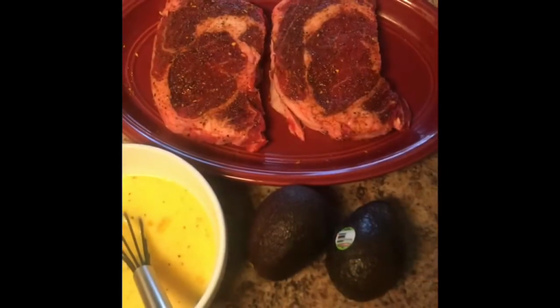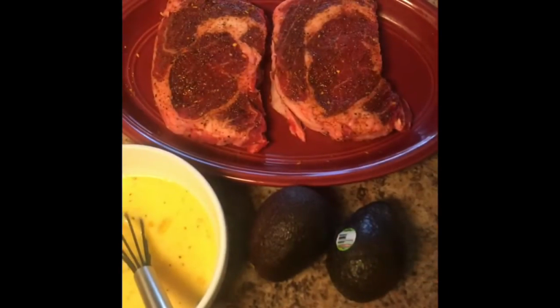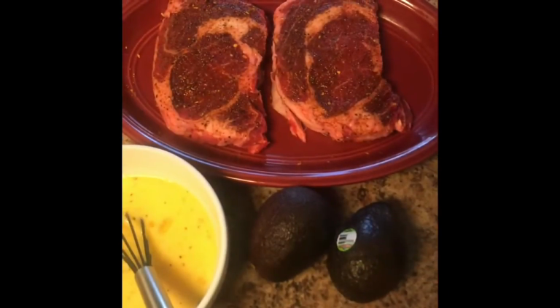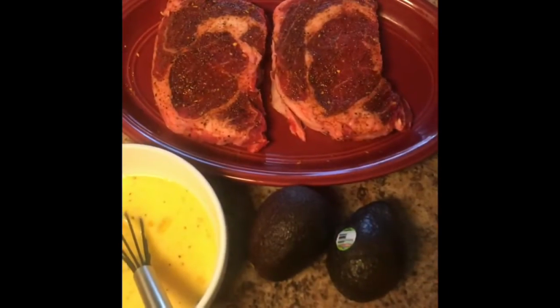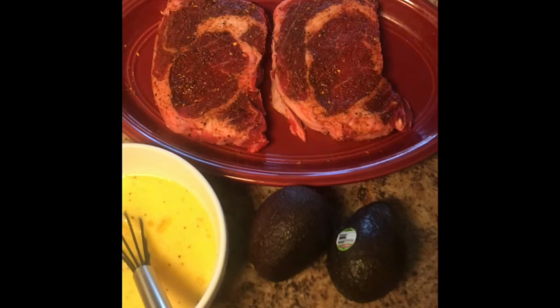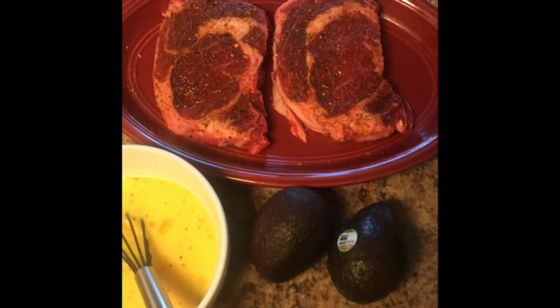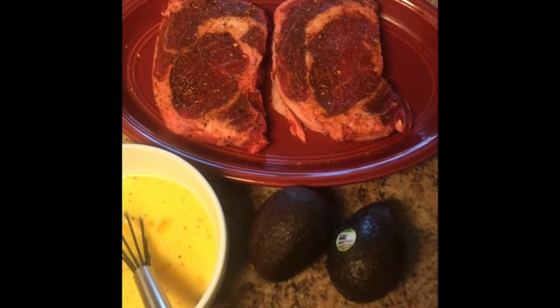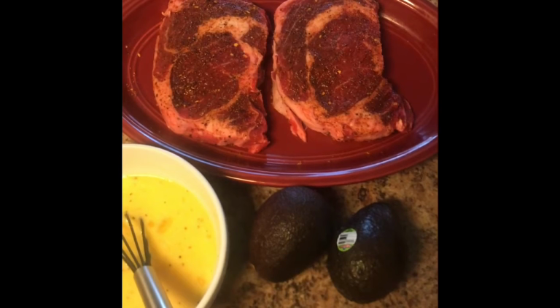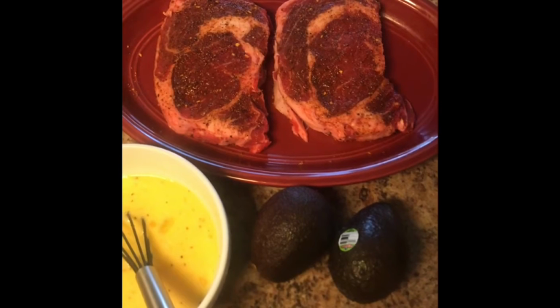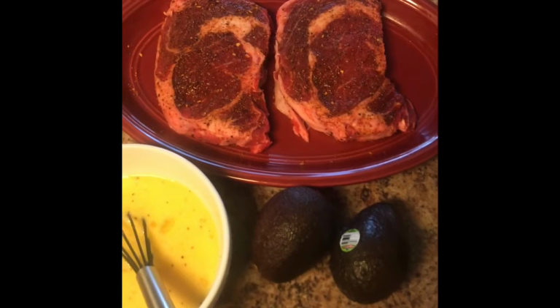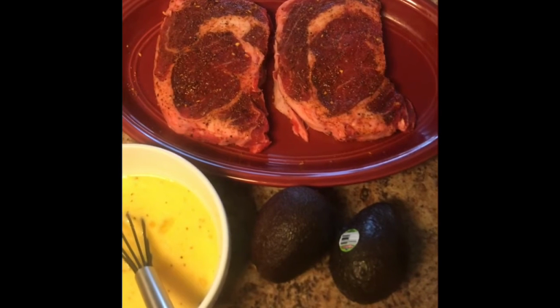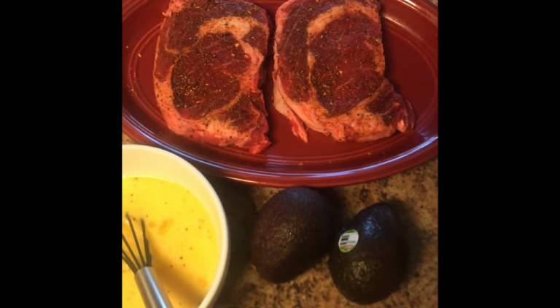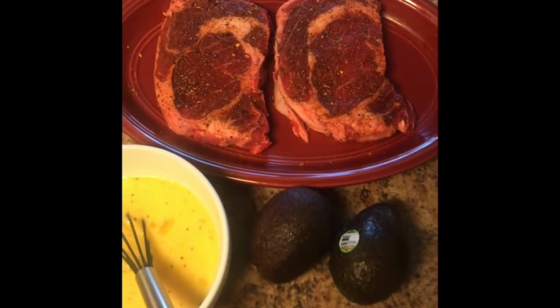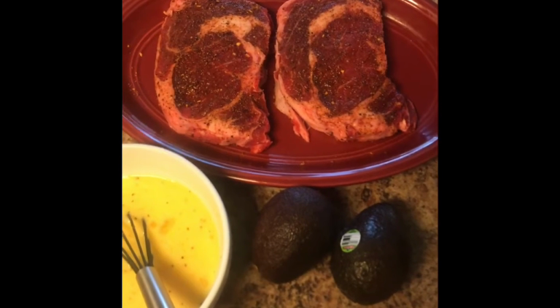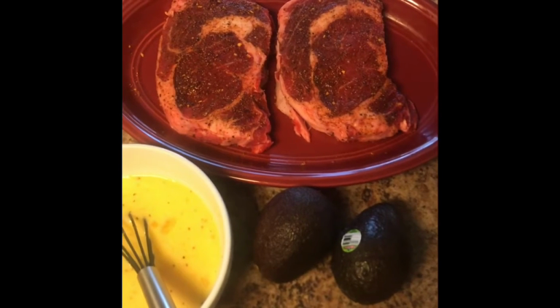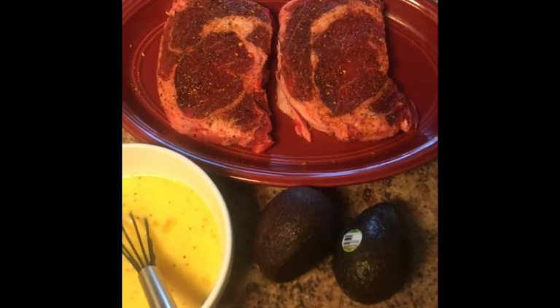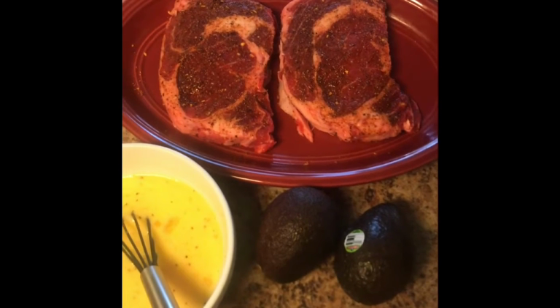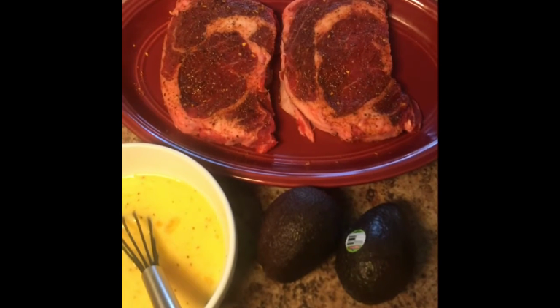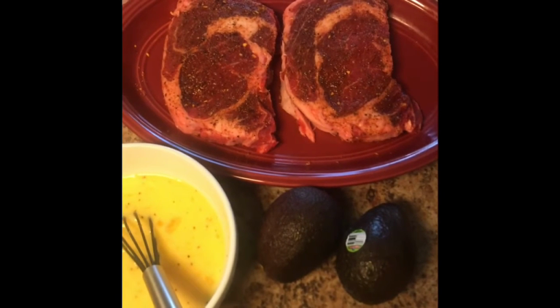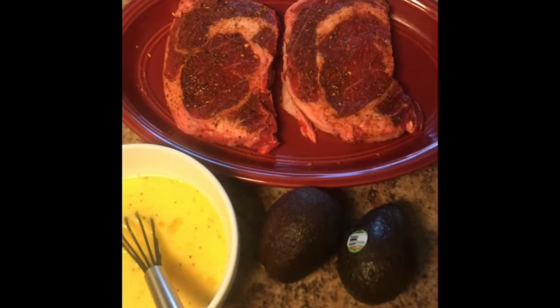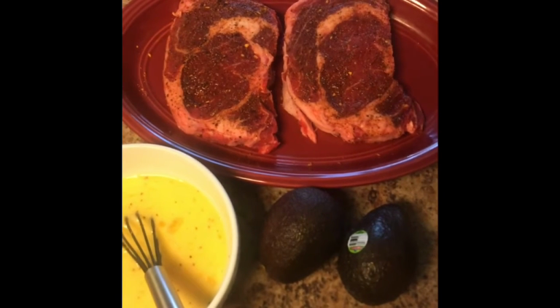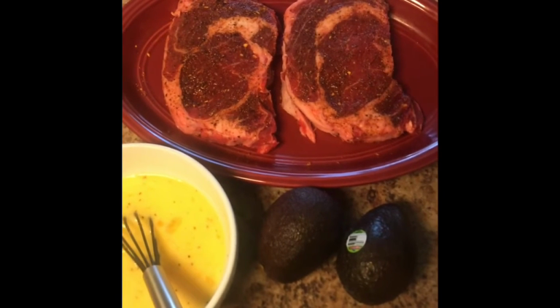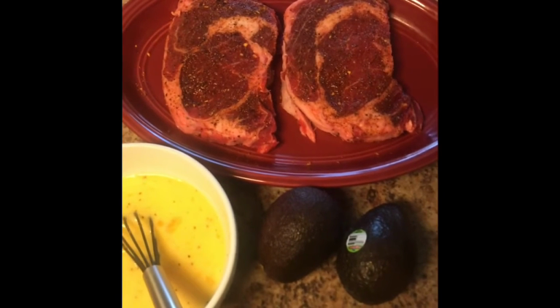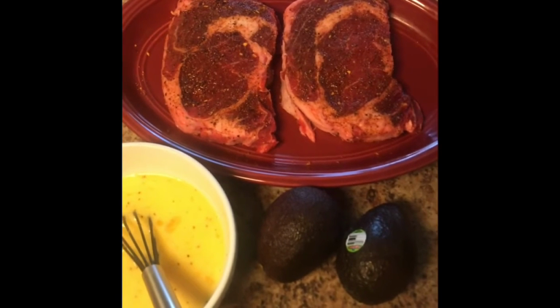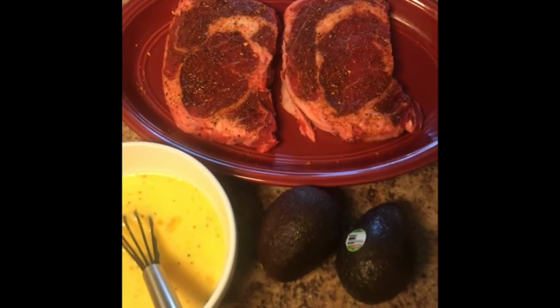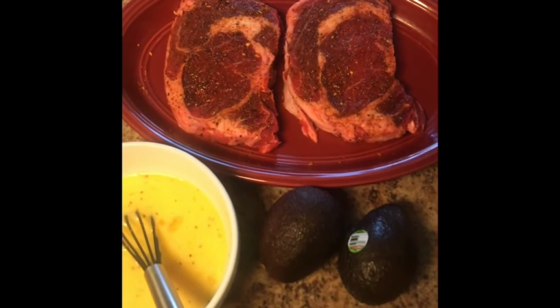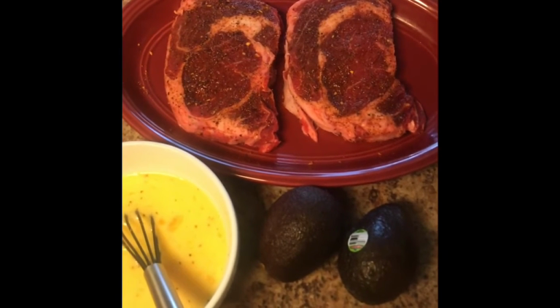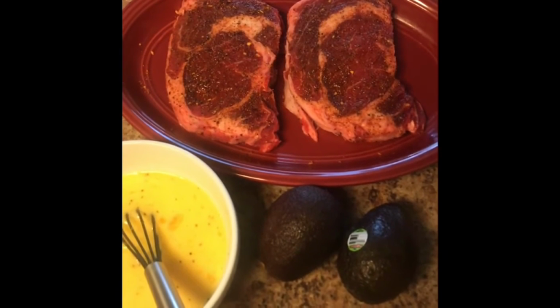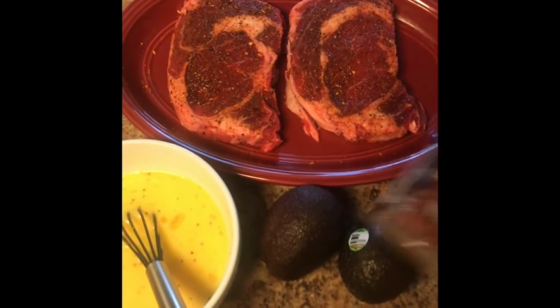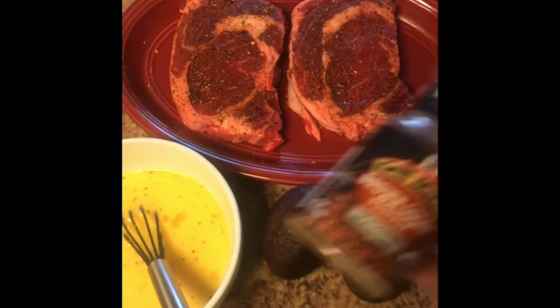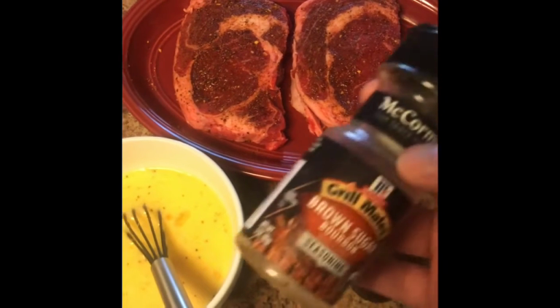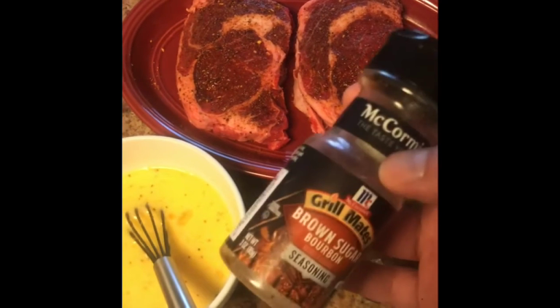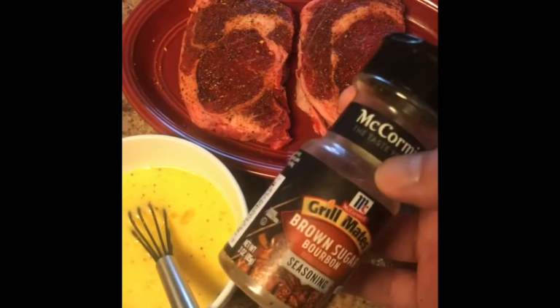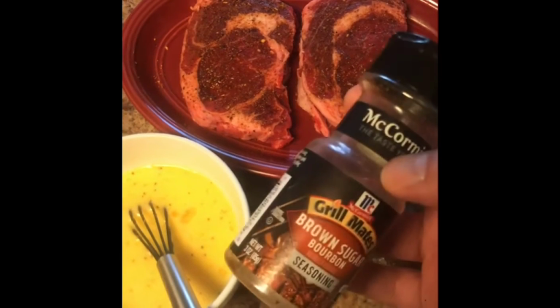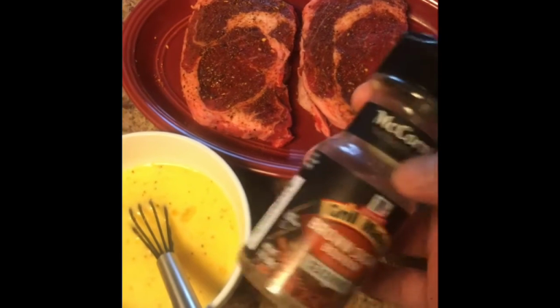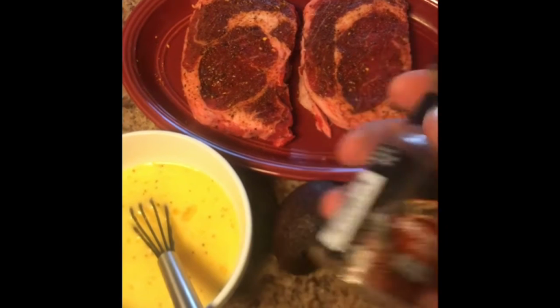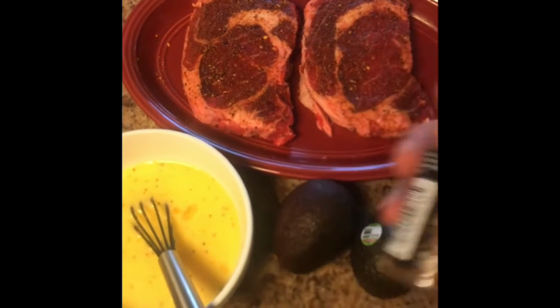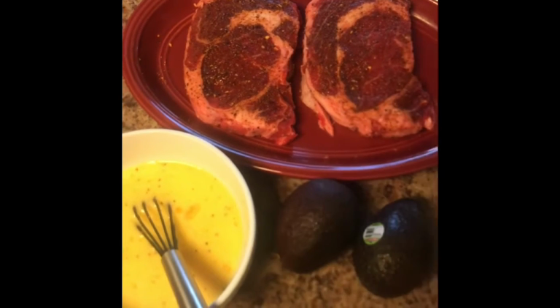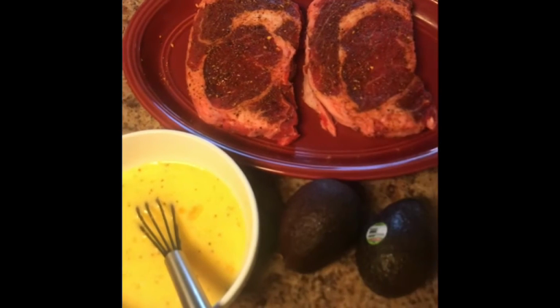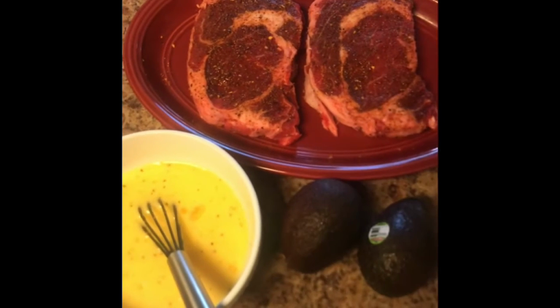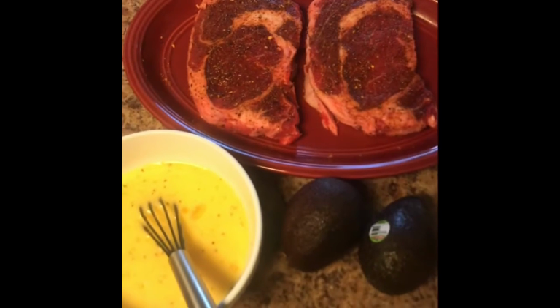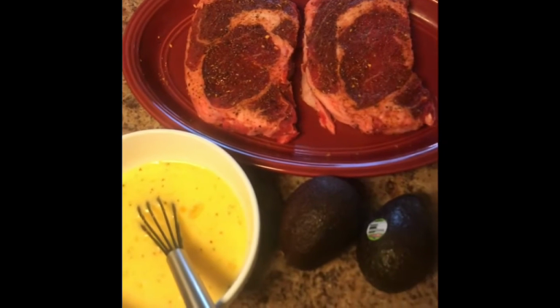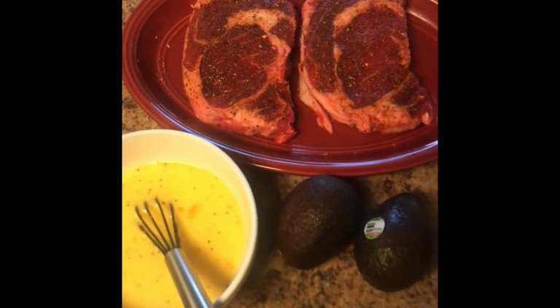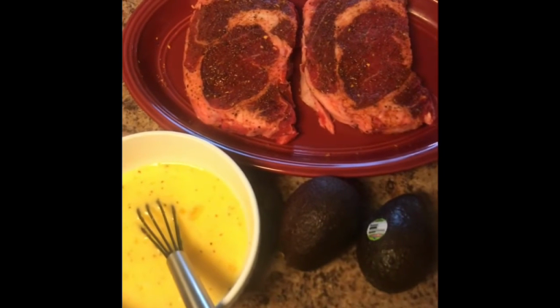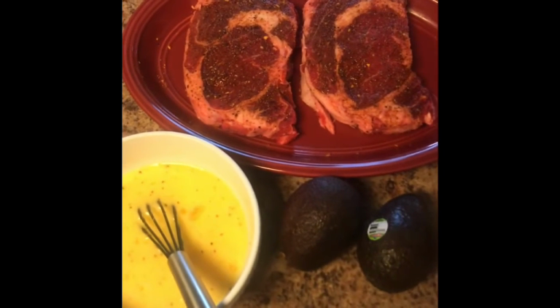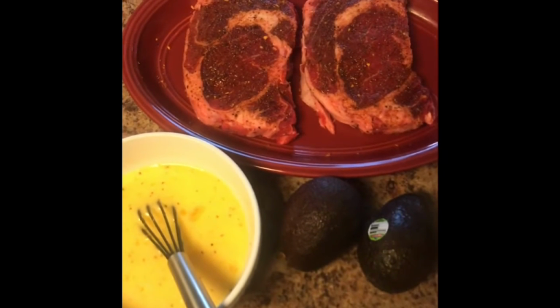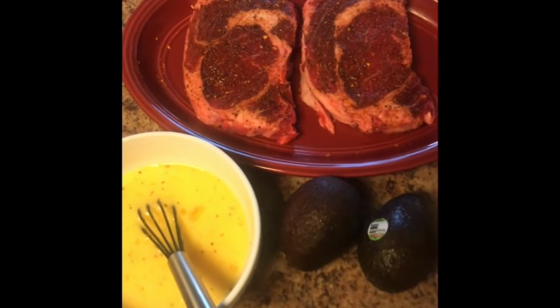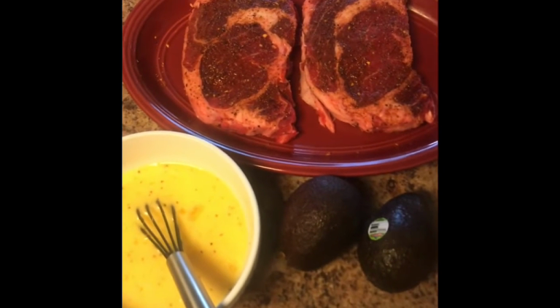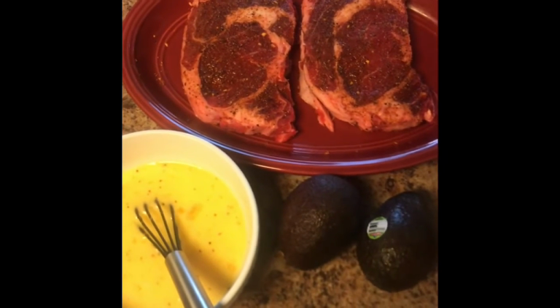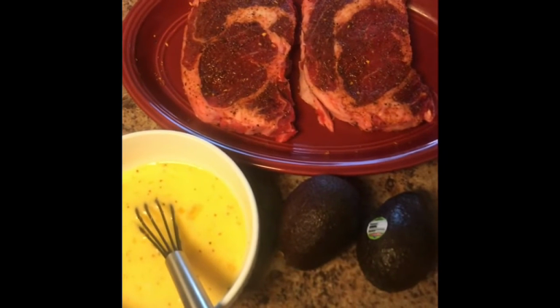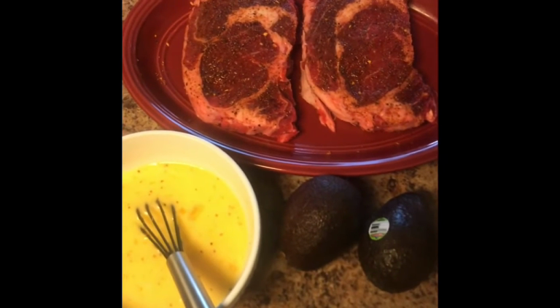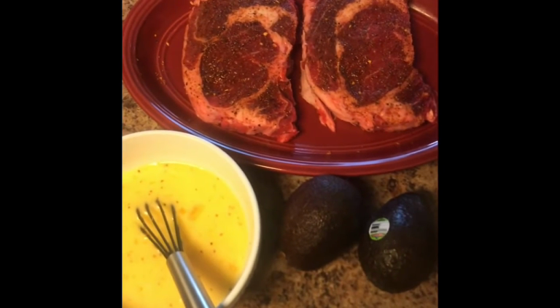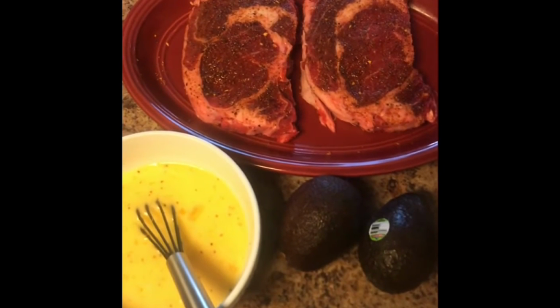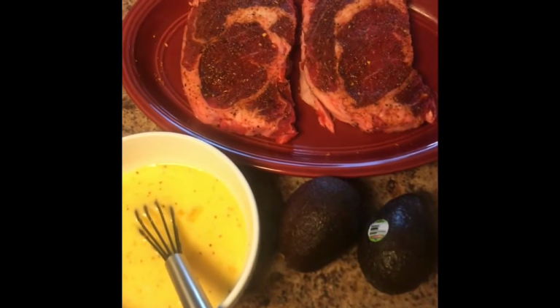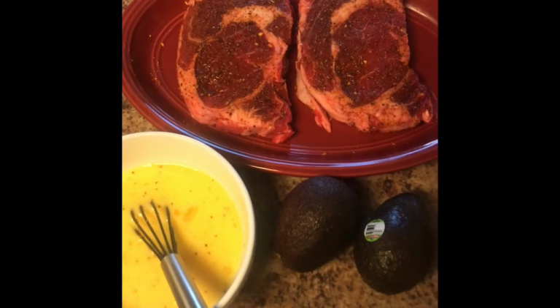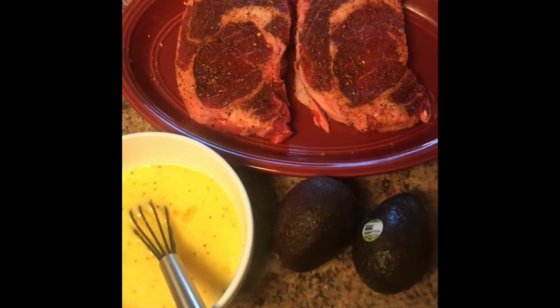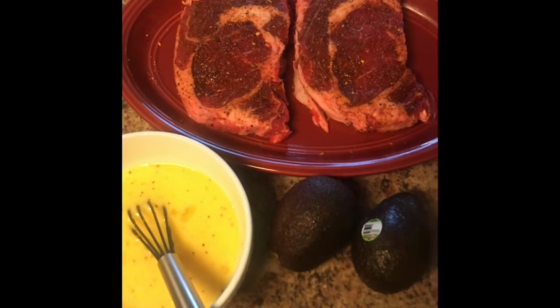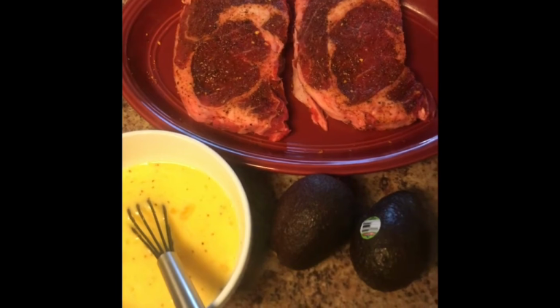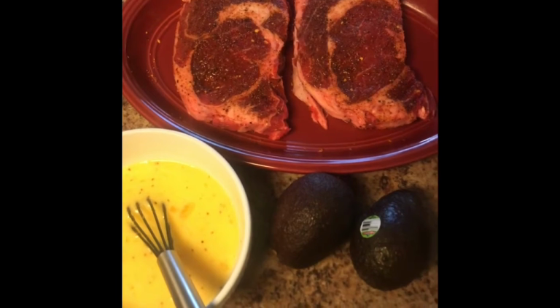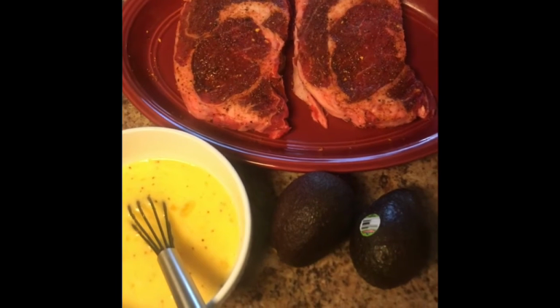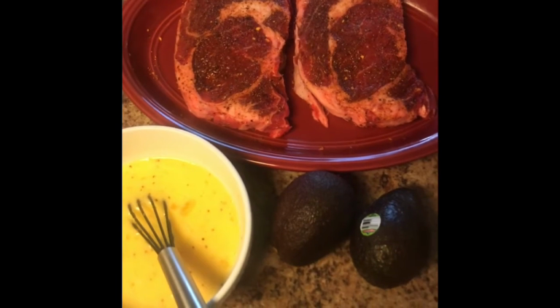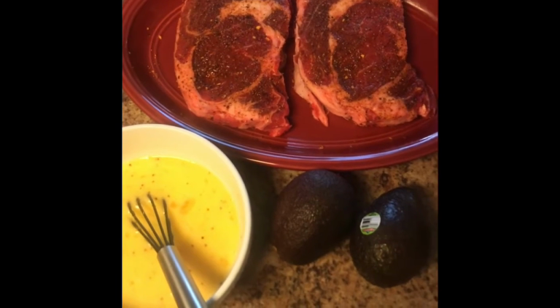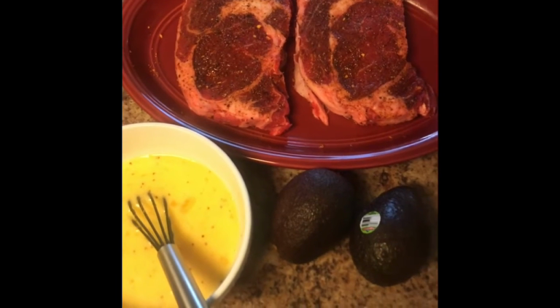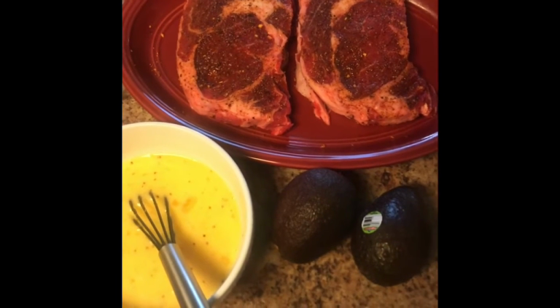For breakfast we're going to be making steak and eggs. The seasoning I'm using is brown sugar bourbon. It has a very sweet and savory flavor with a hint of smokiness.